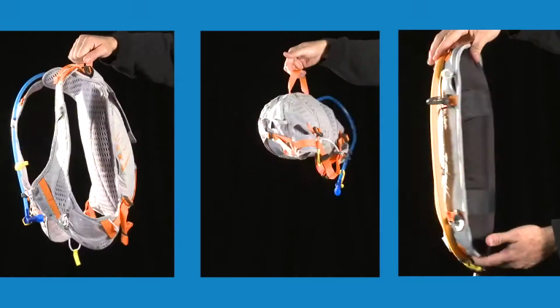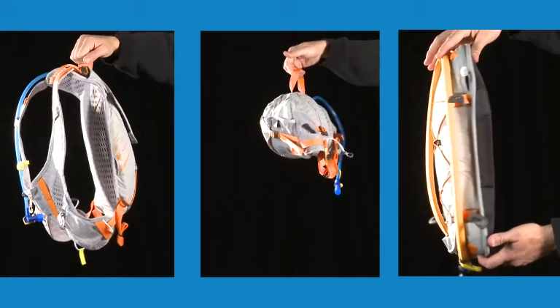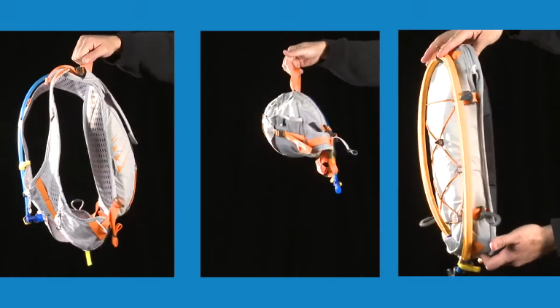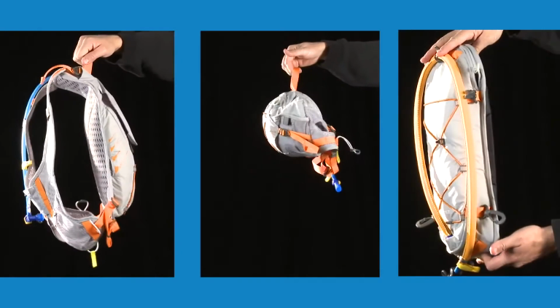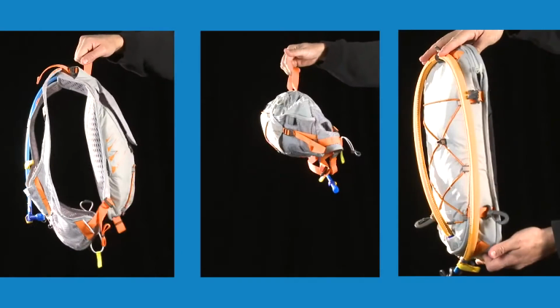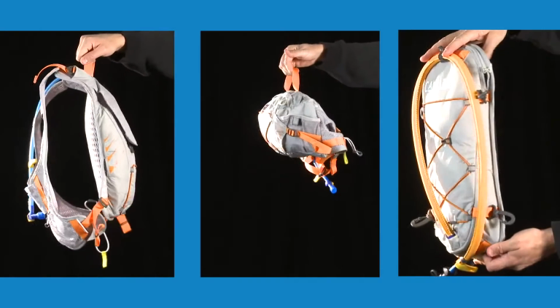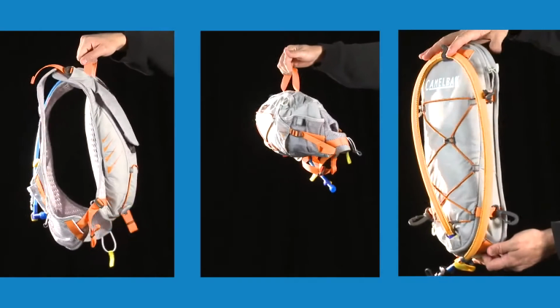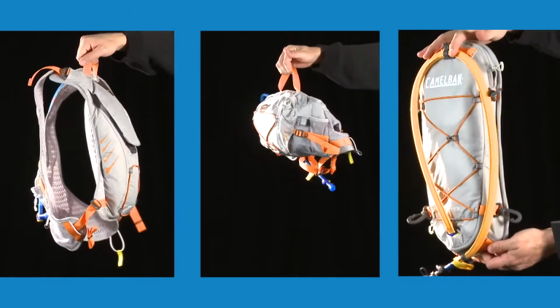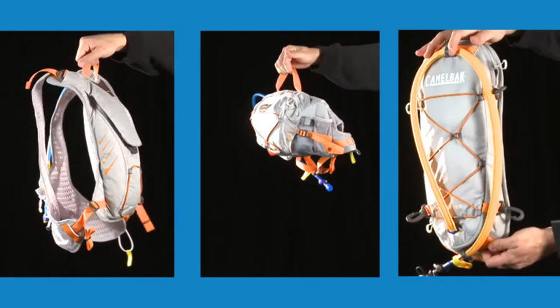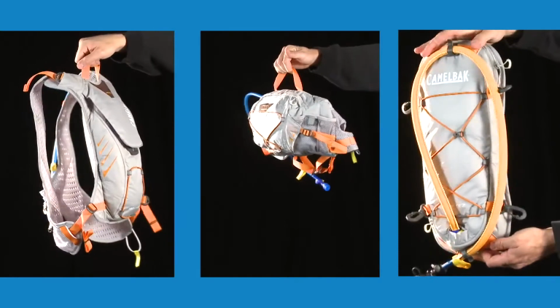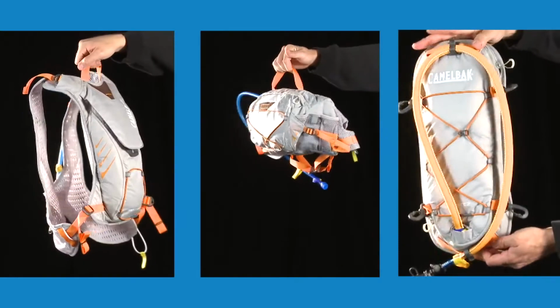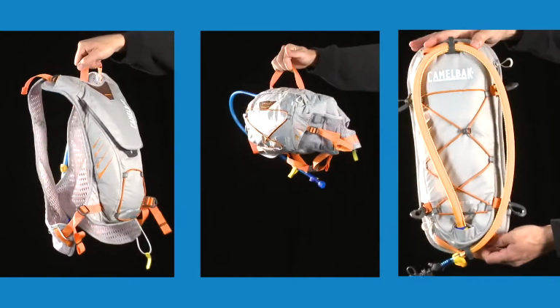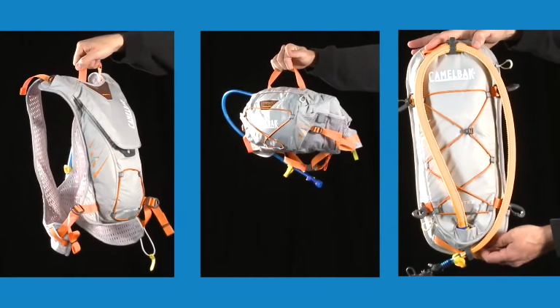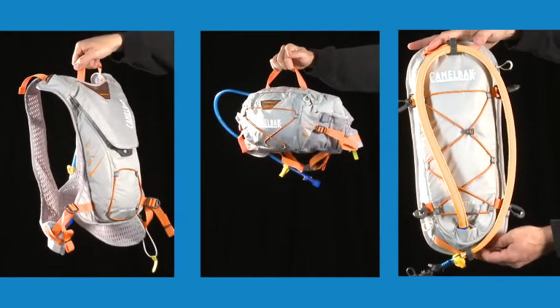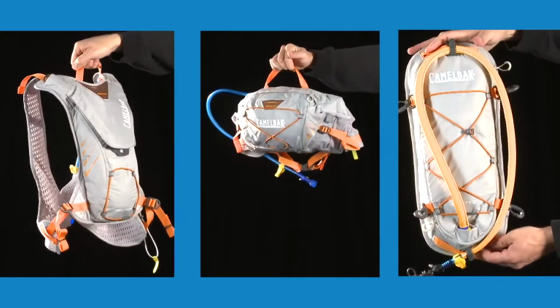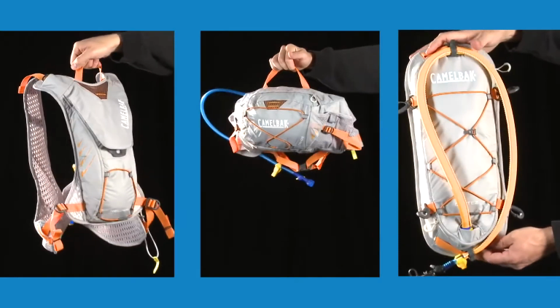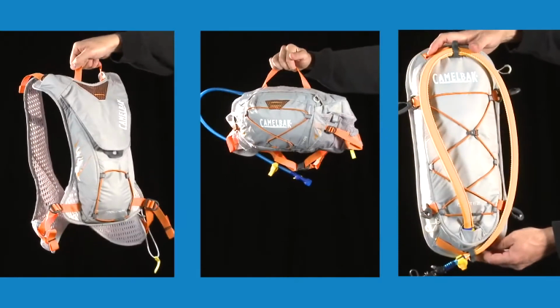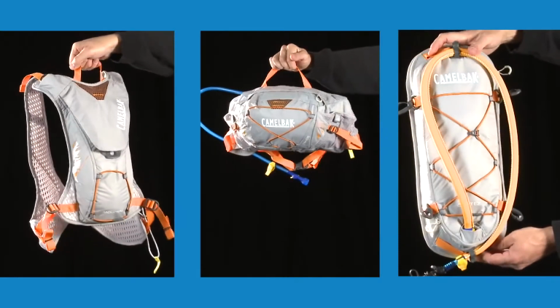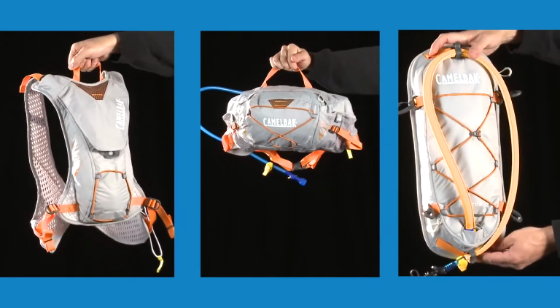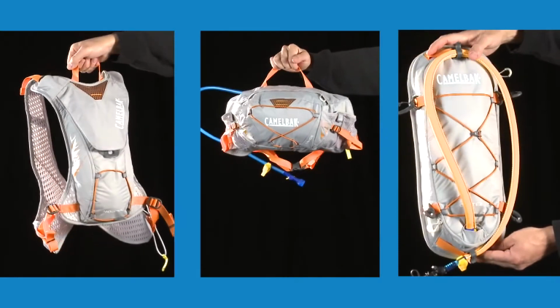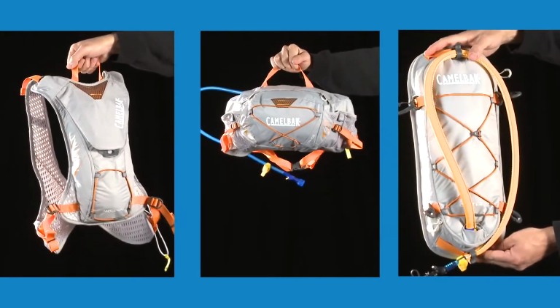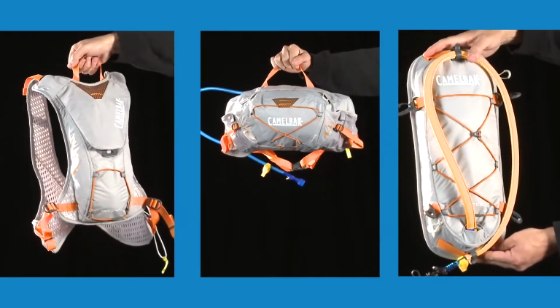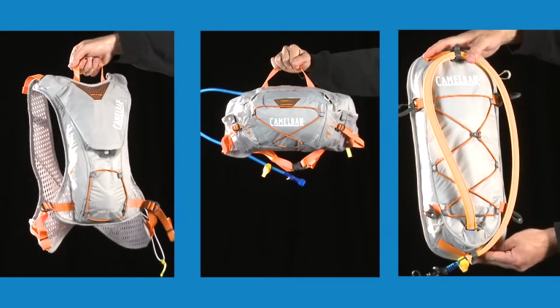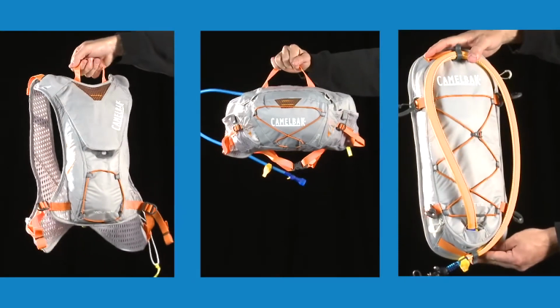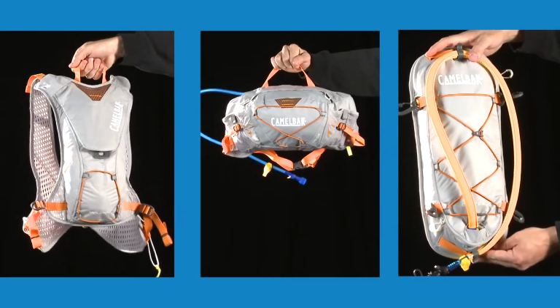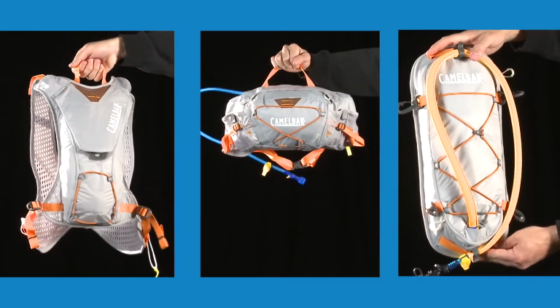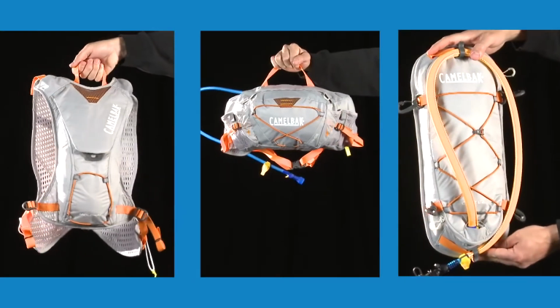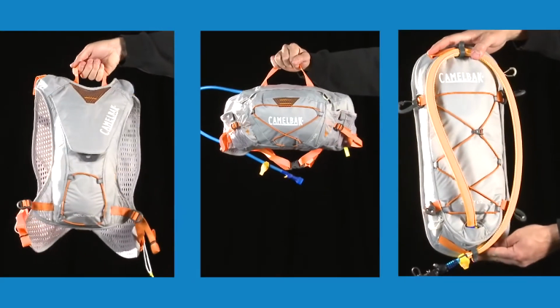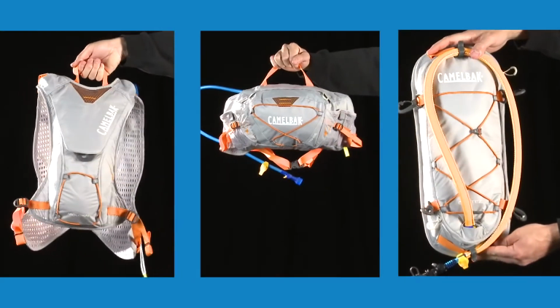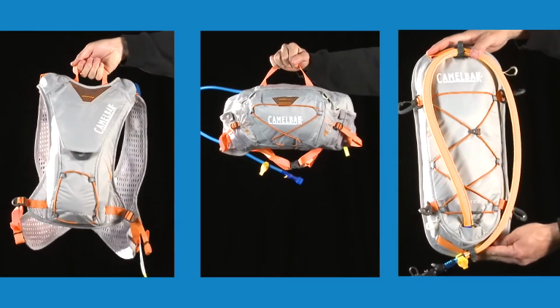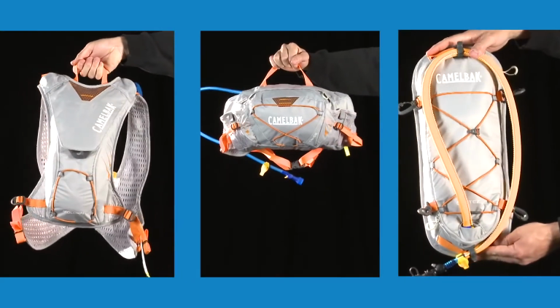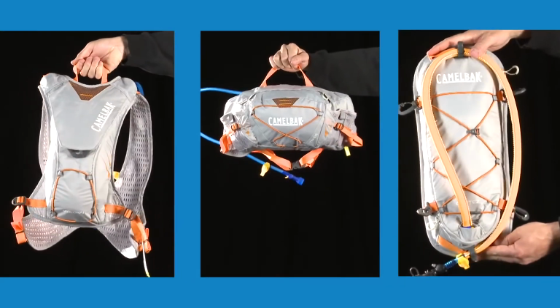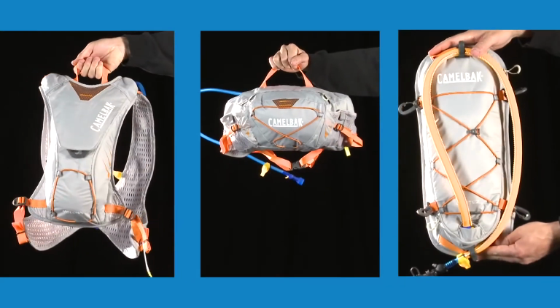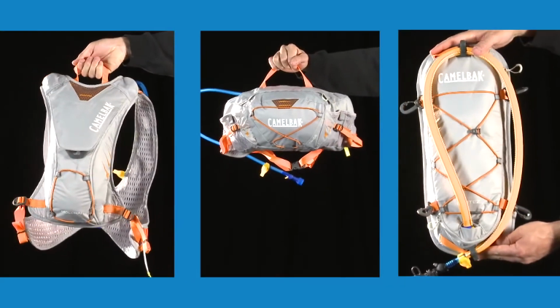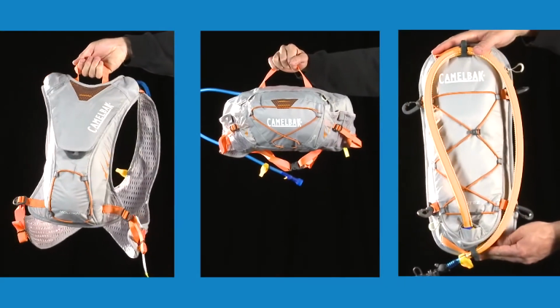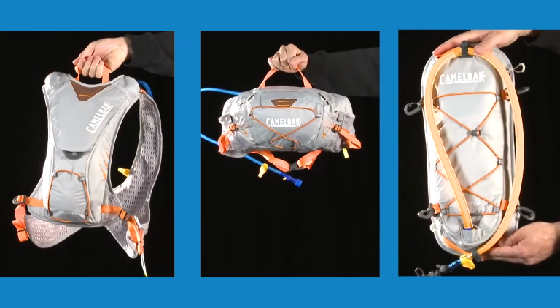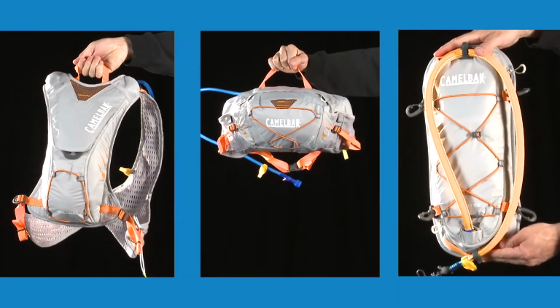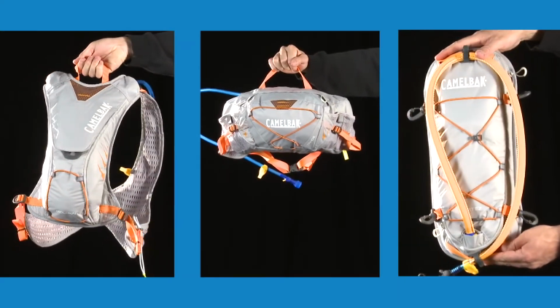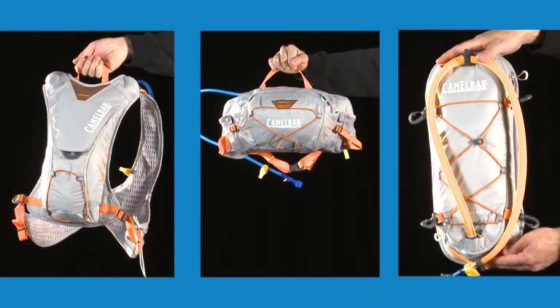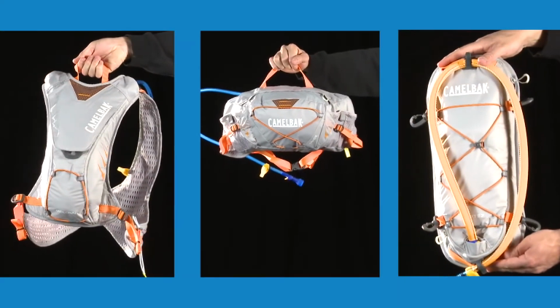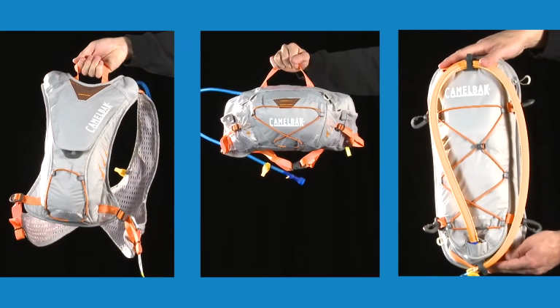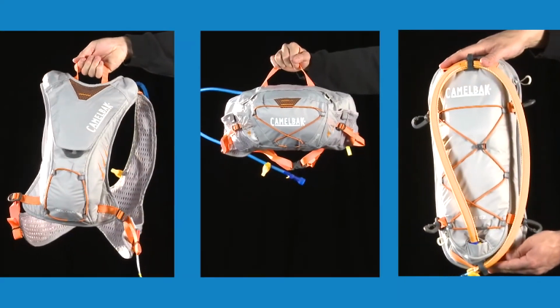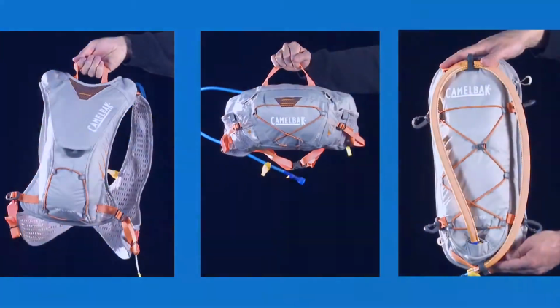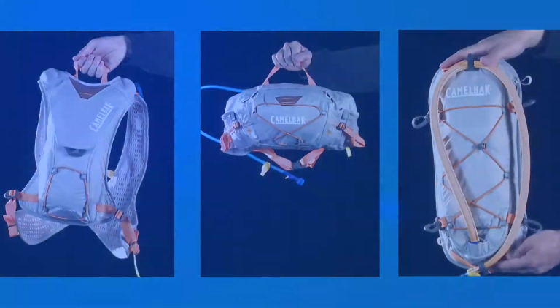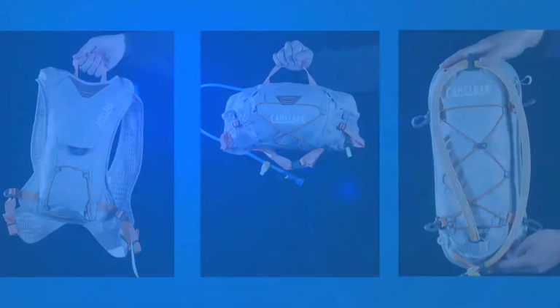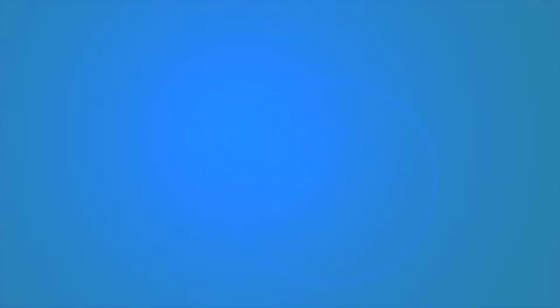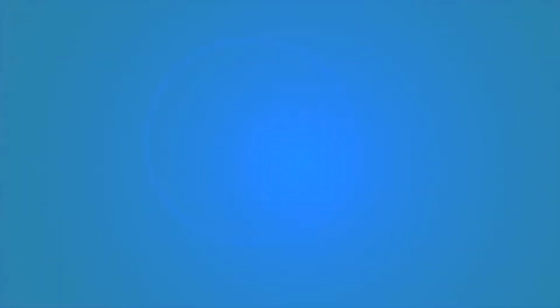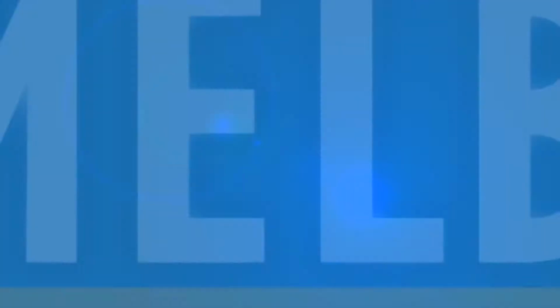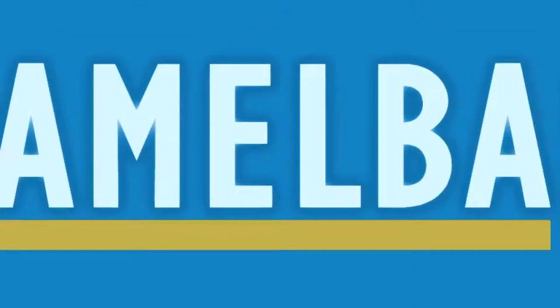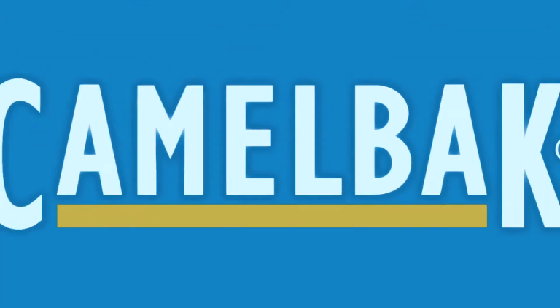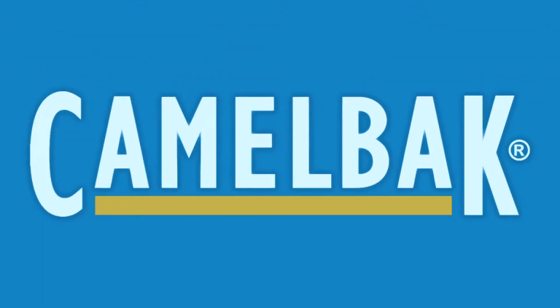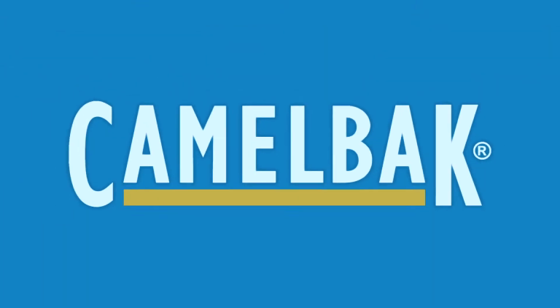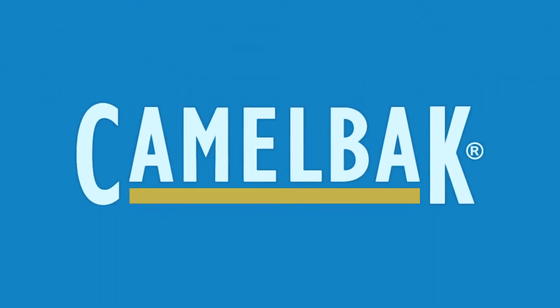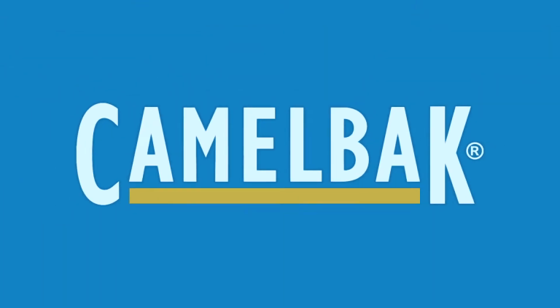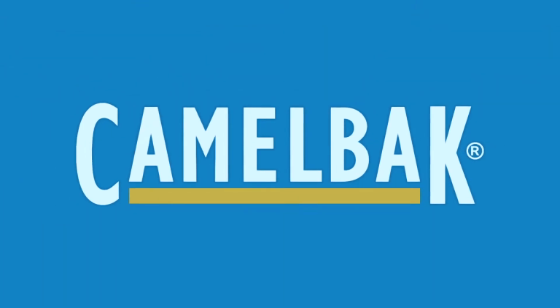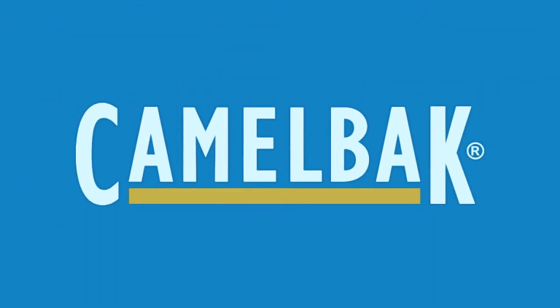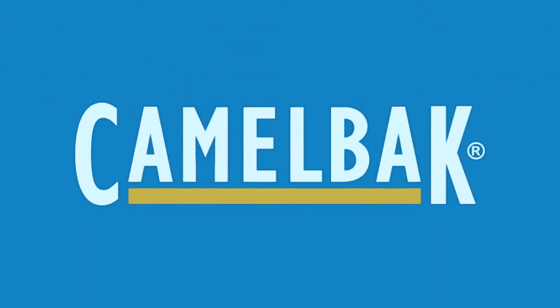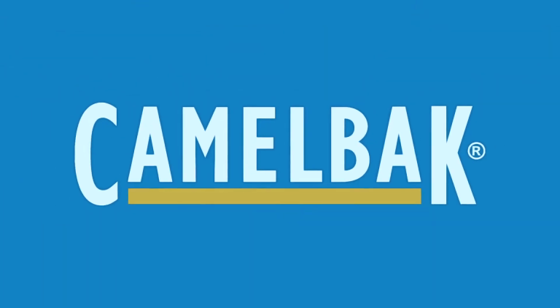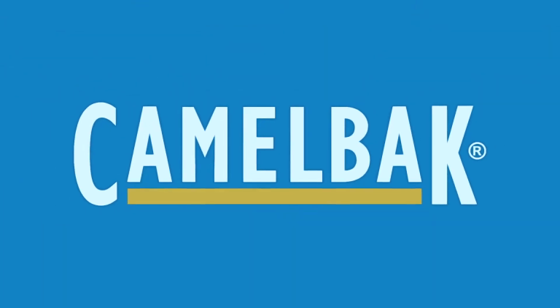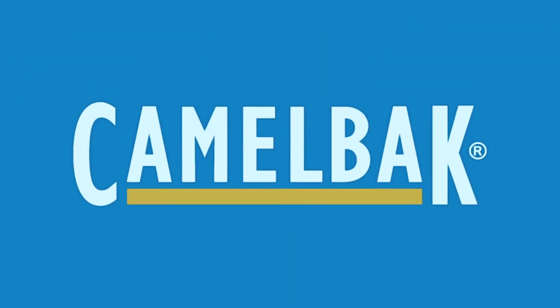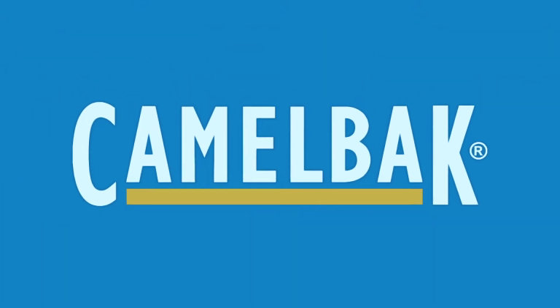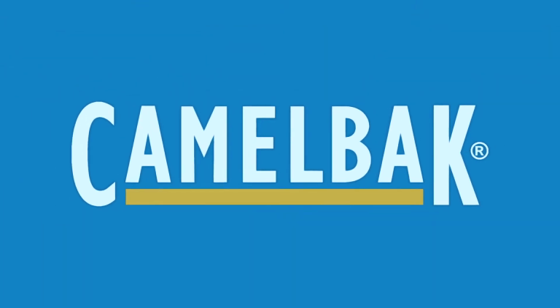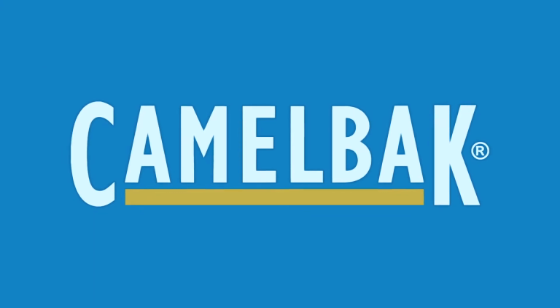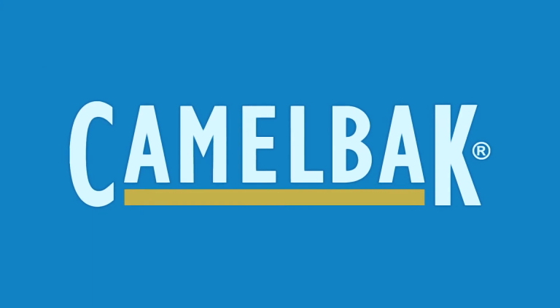As with all our products, the CamelBak Paddle Collection is covered by our Got Your Back Lifetime Guarantee. If we build it, we'll back it.